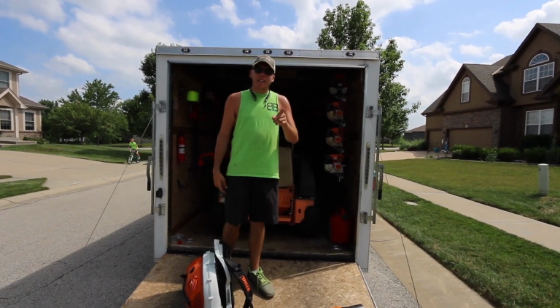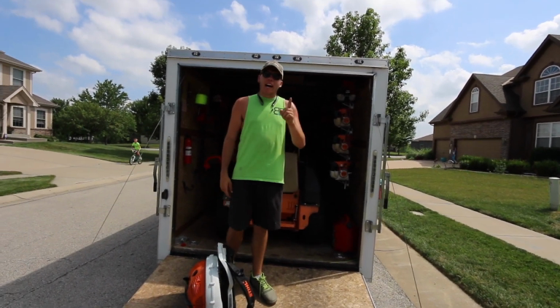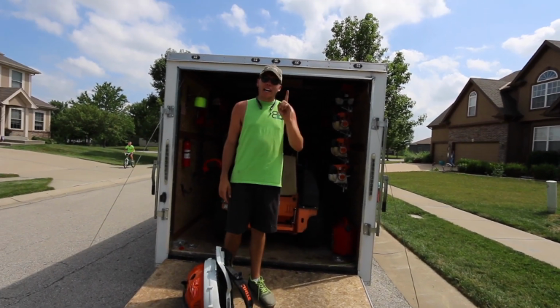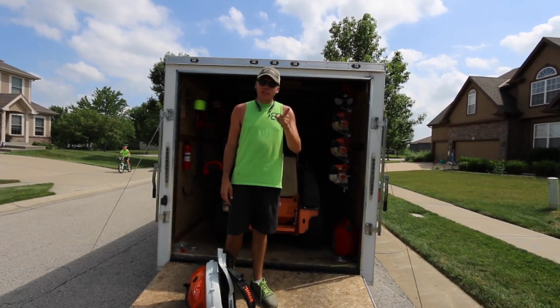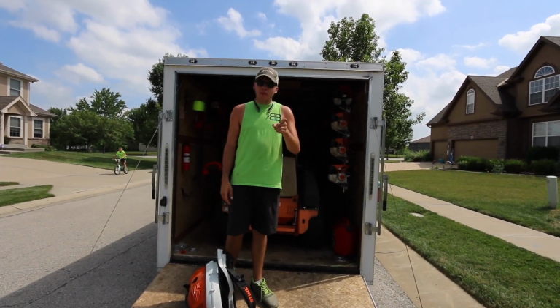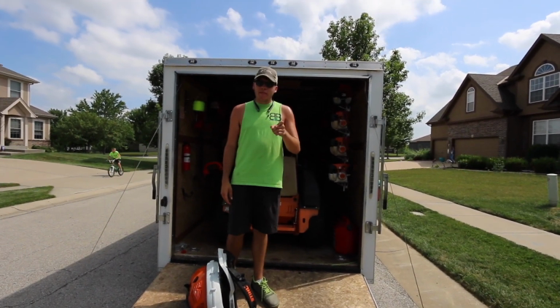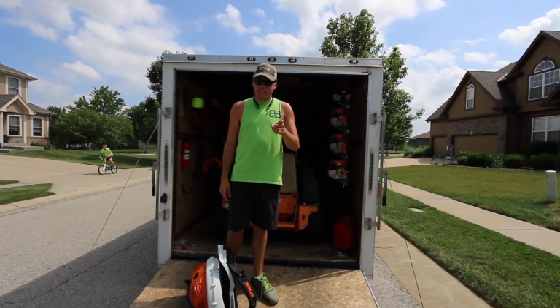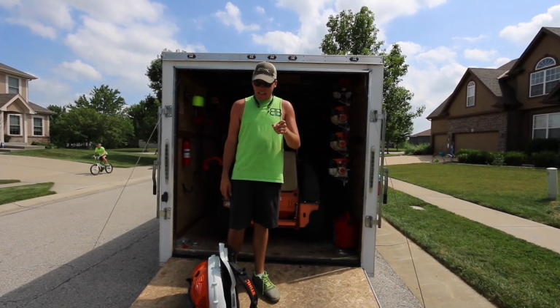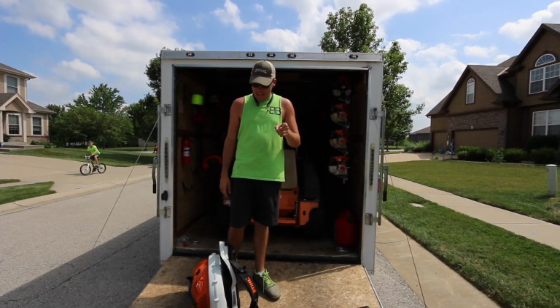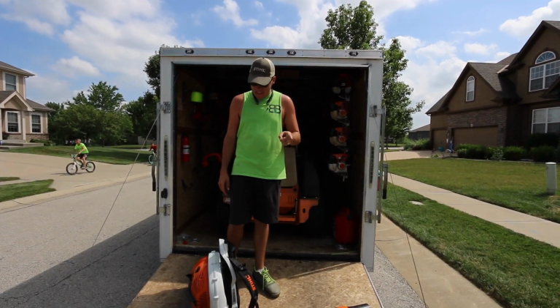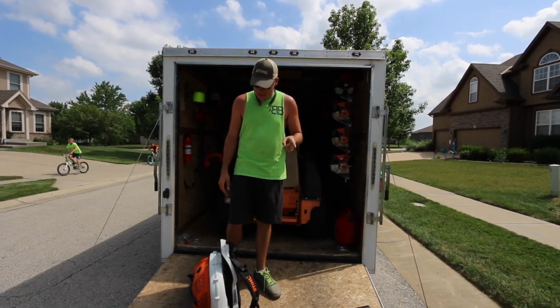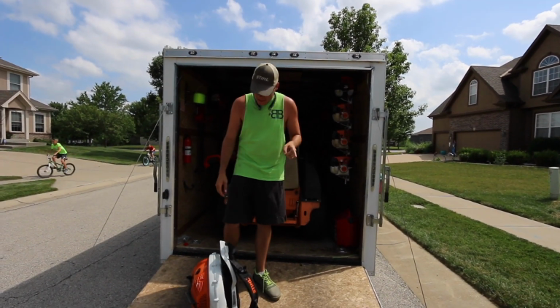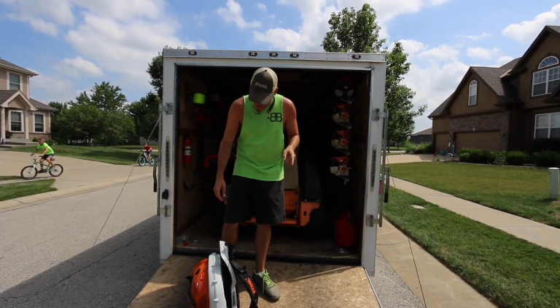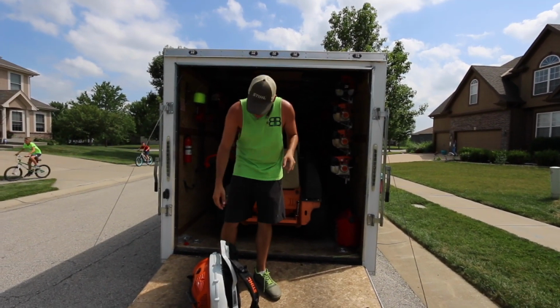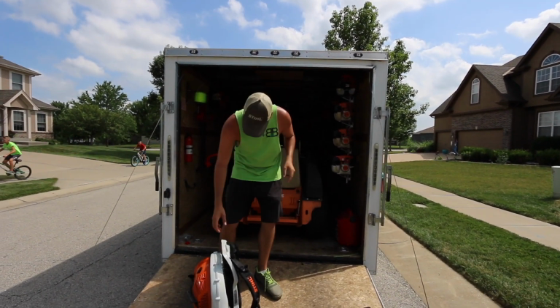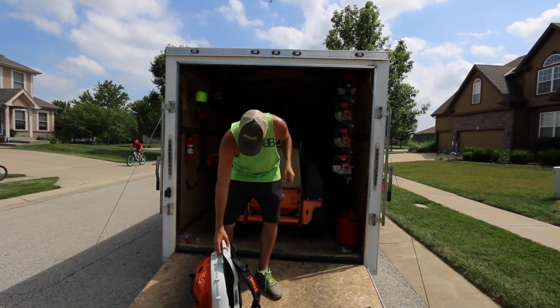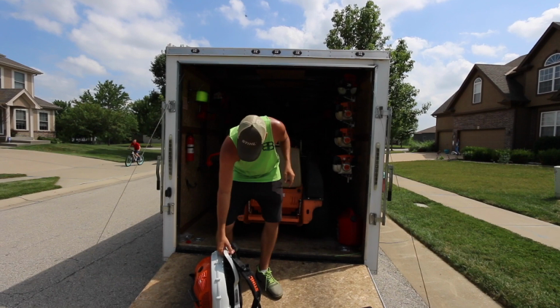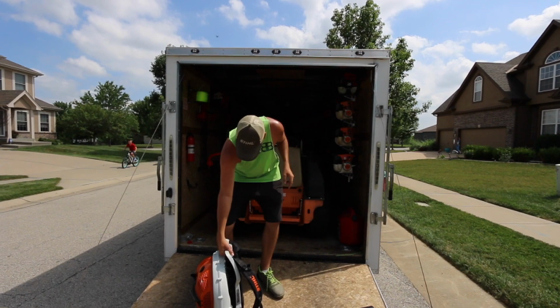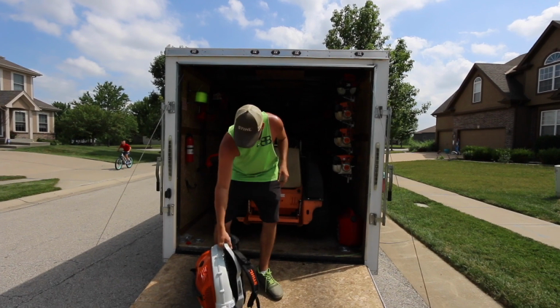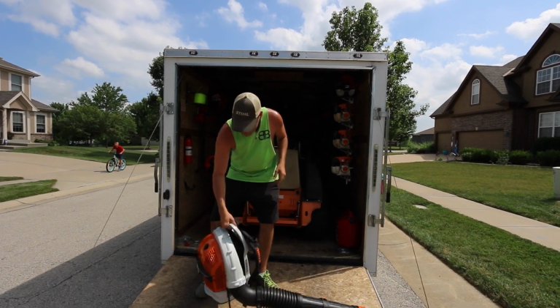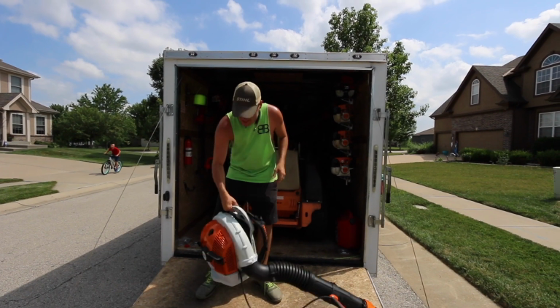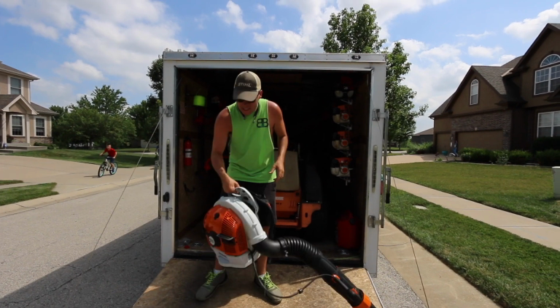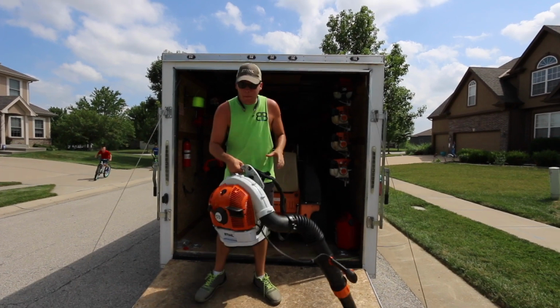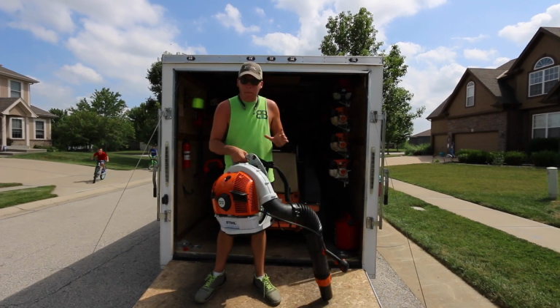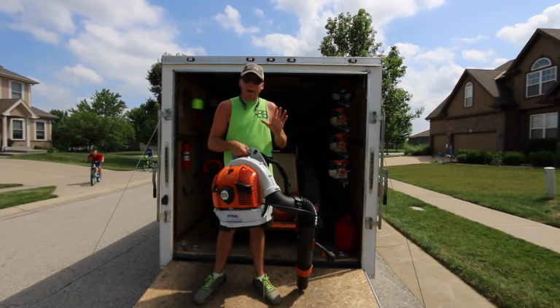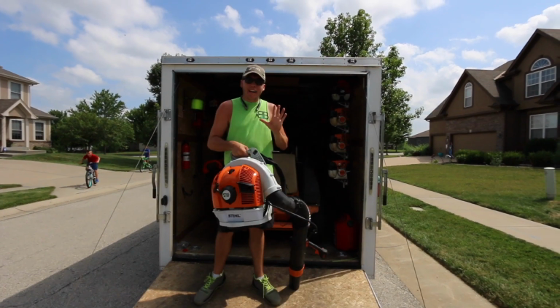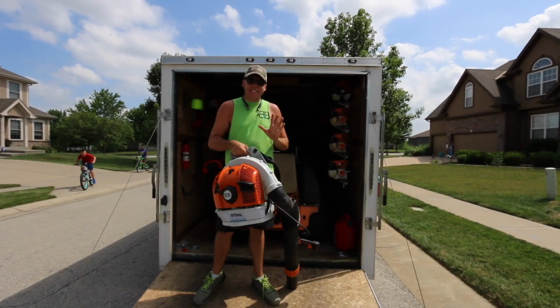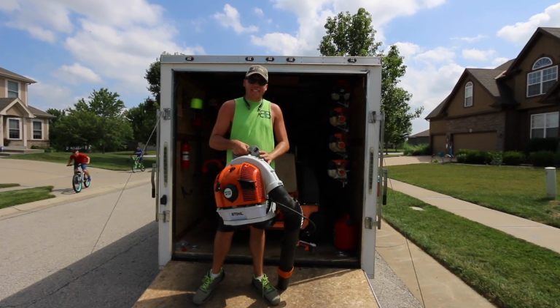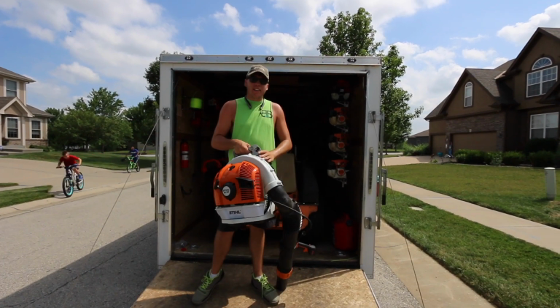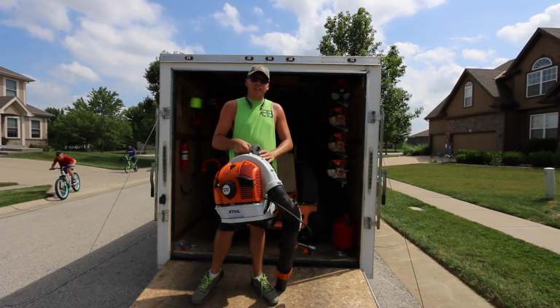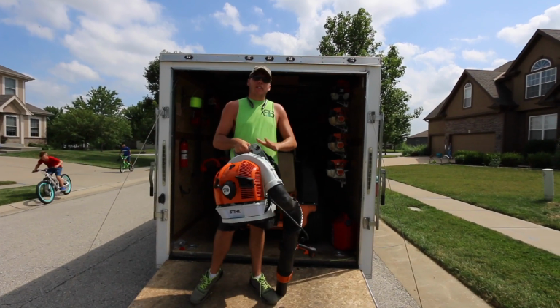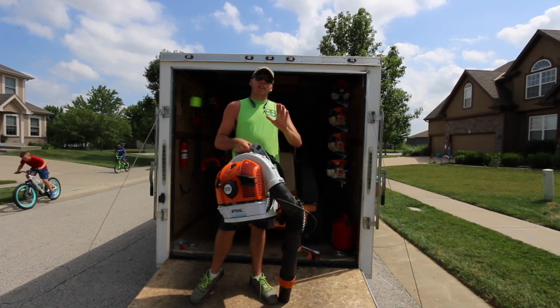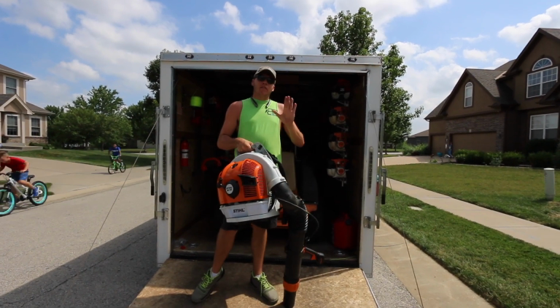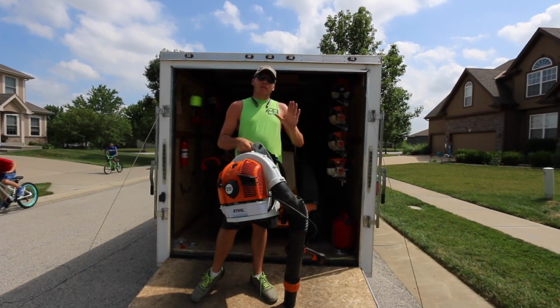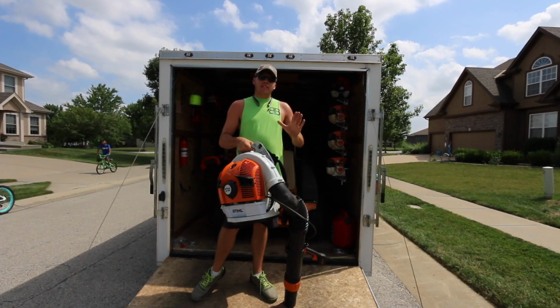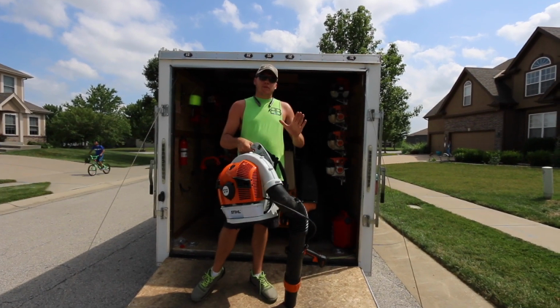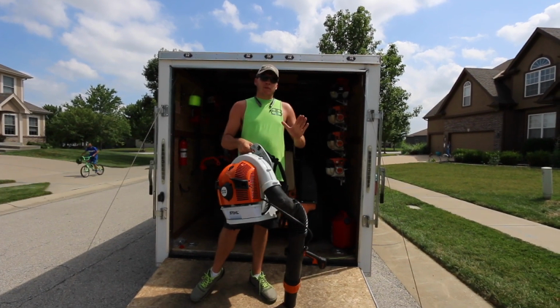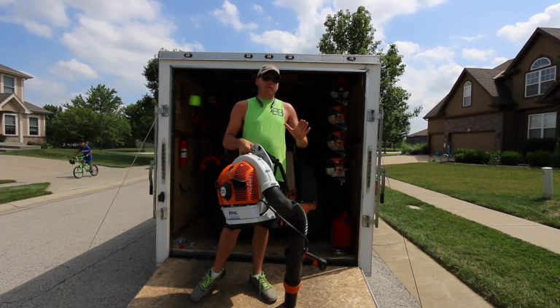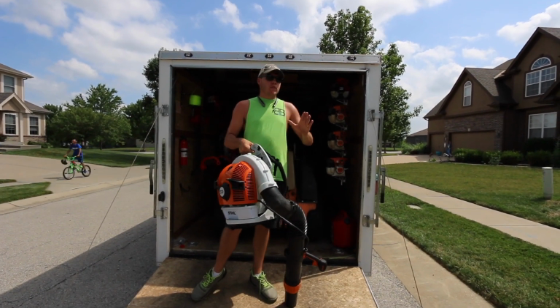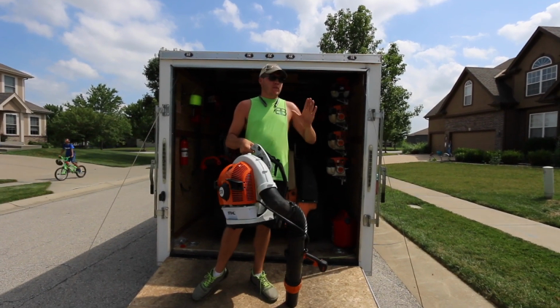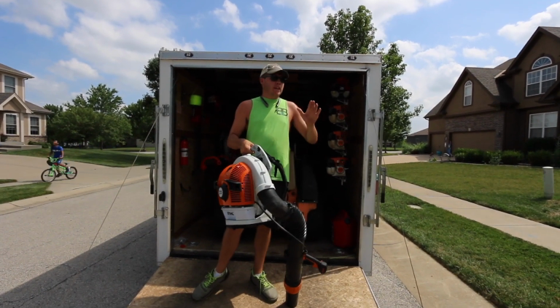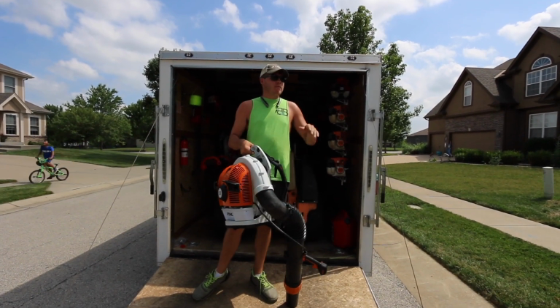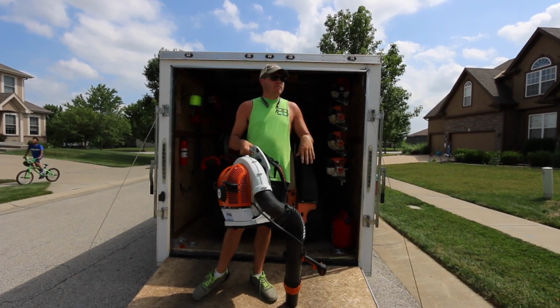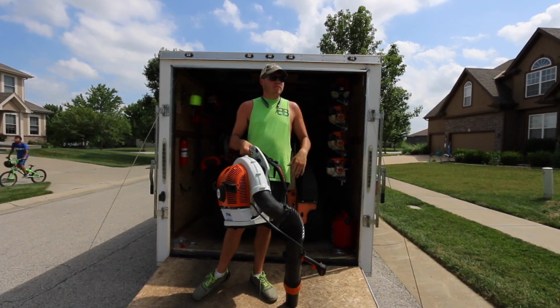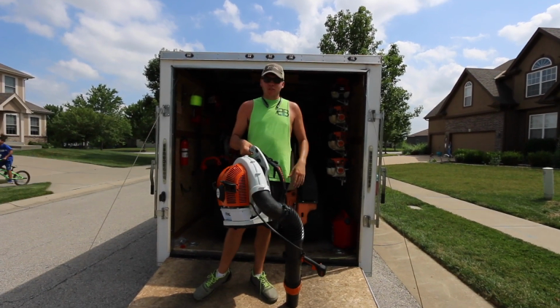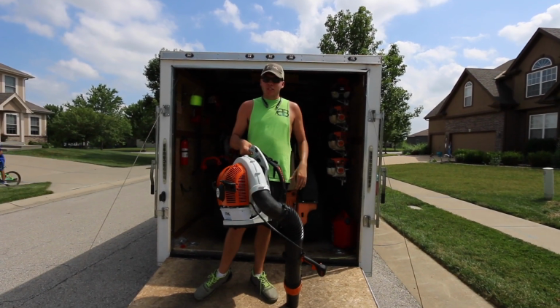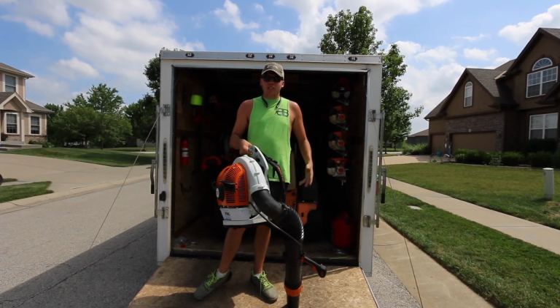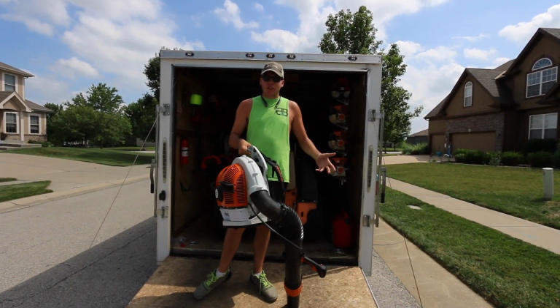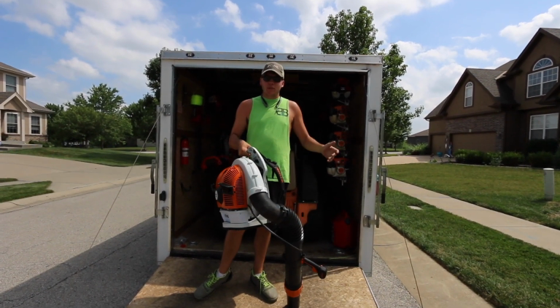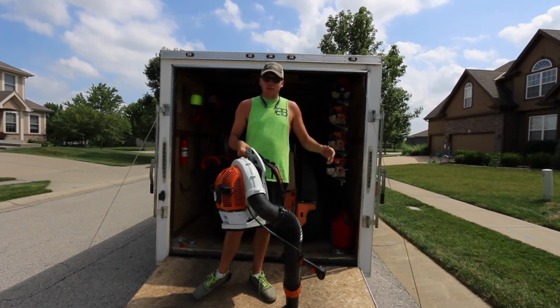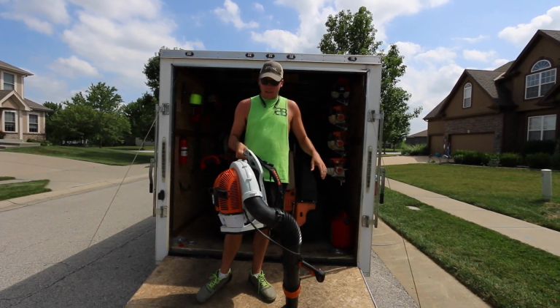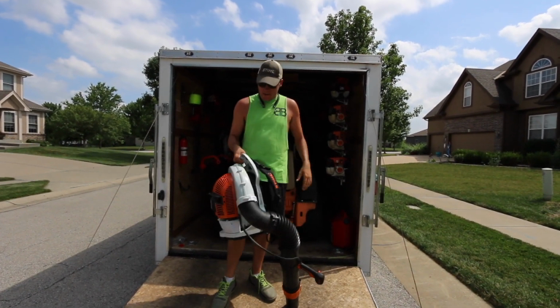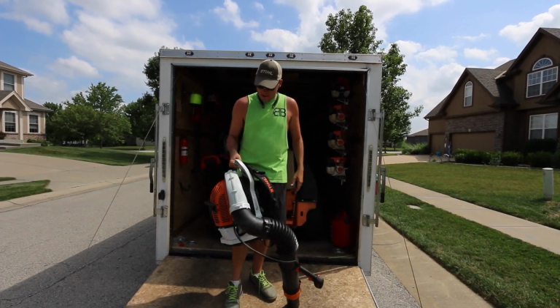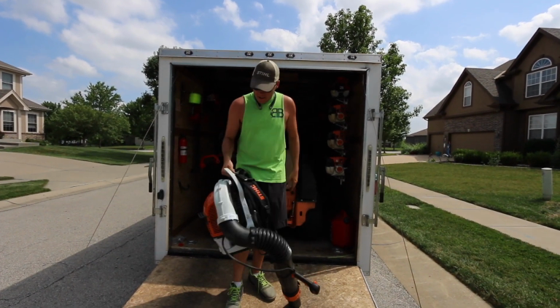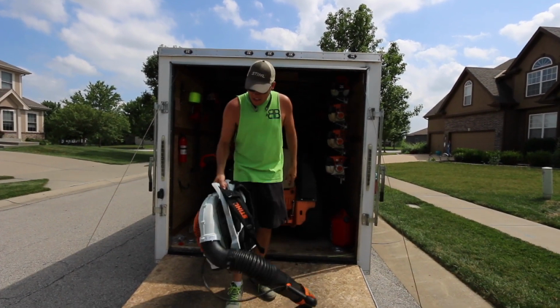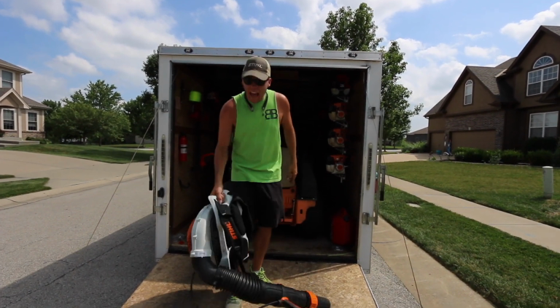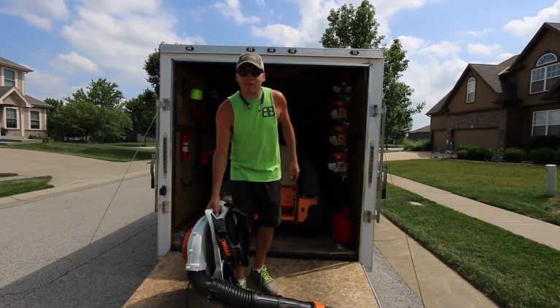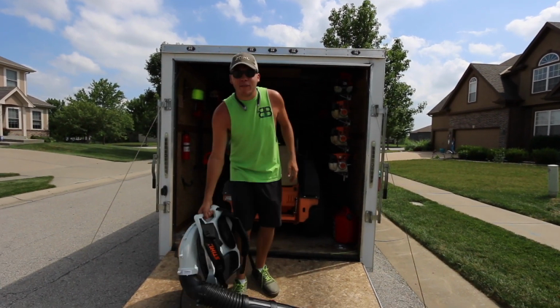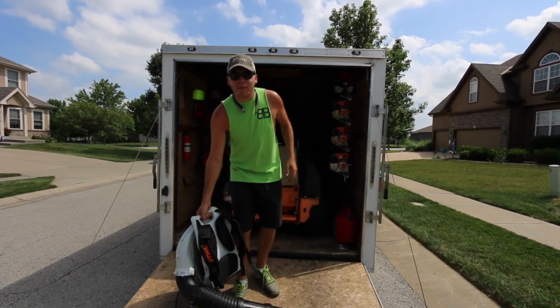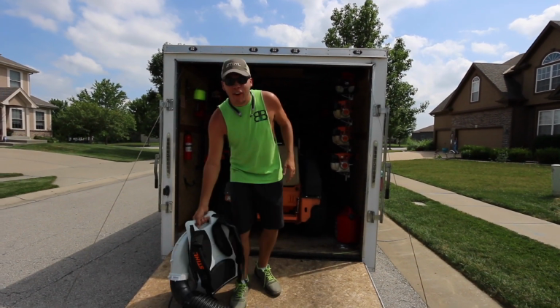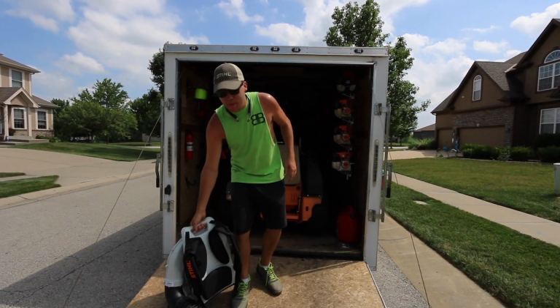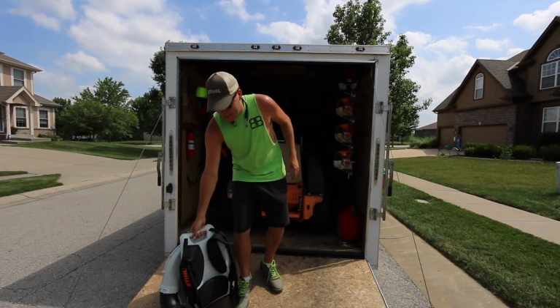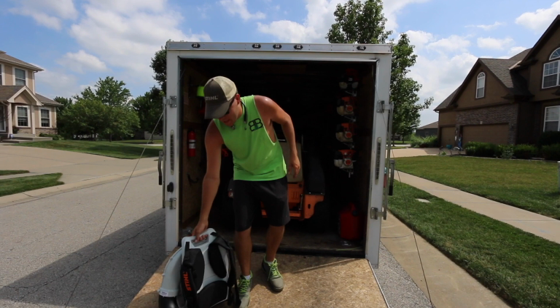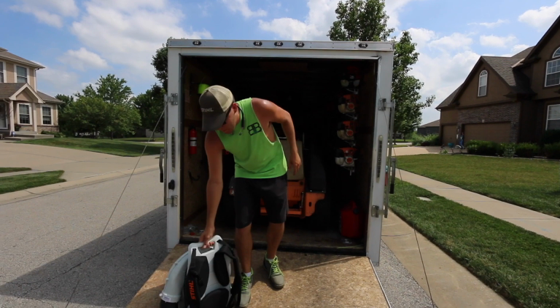I do have to say that this product was sent by Stihl for us to review and just to use and have some fun with it.